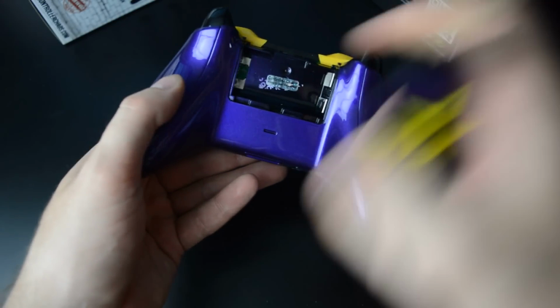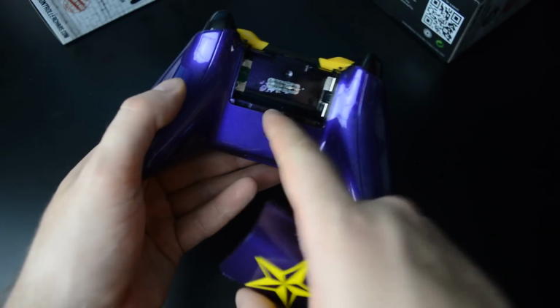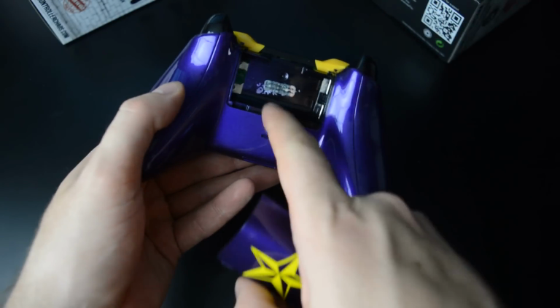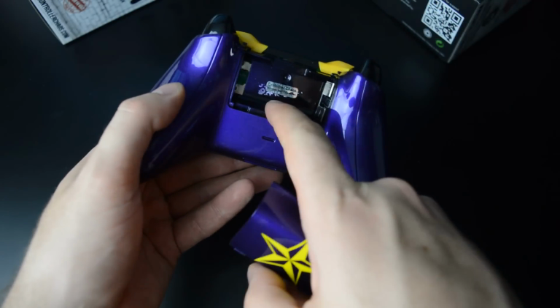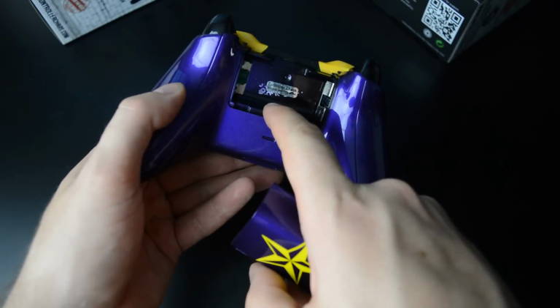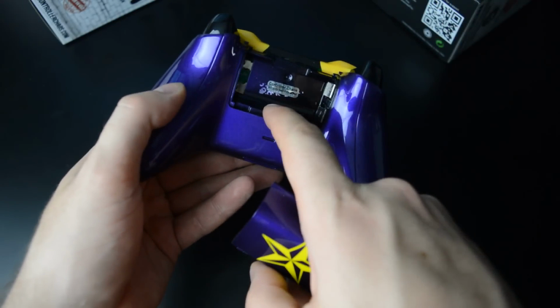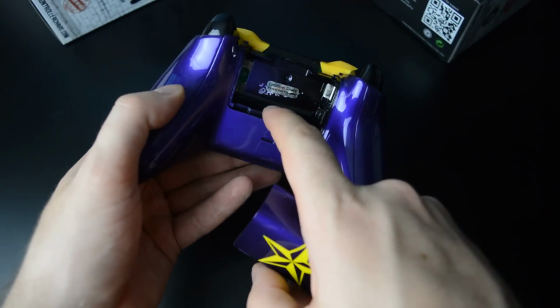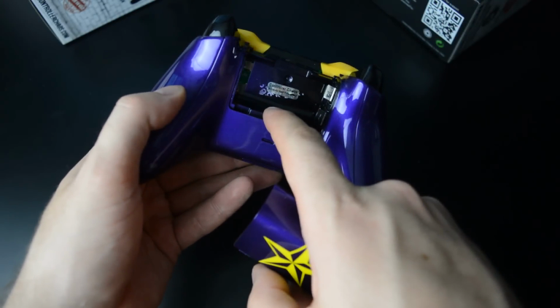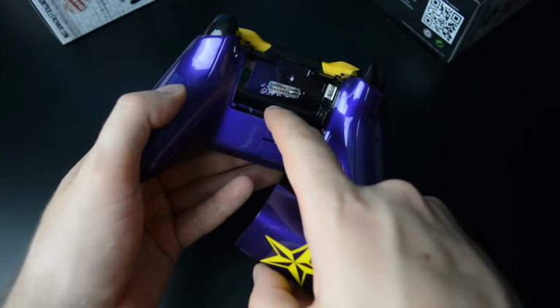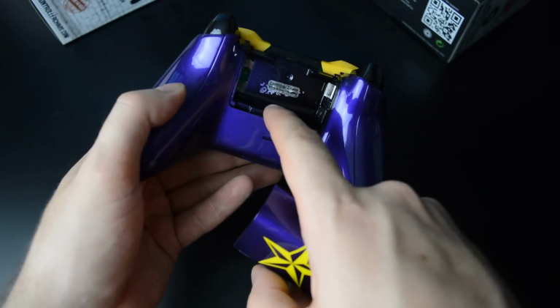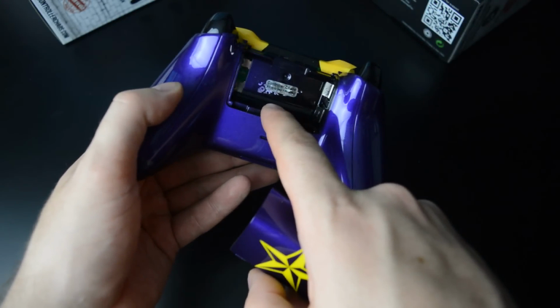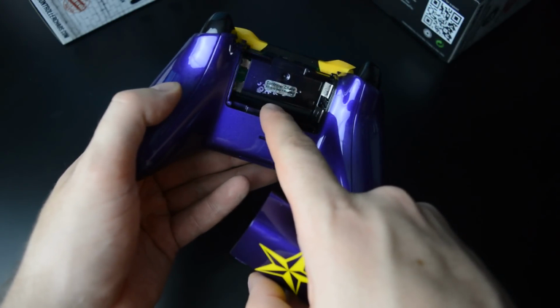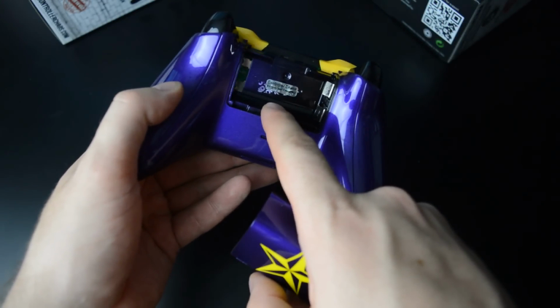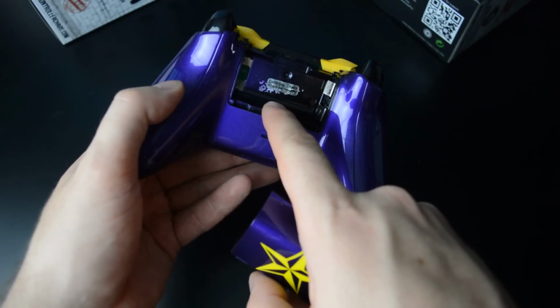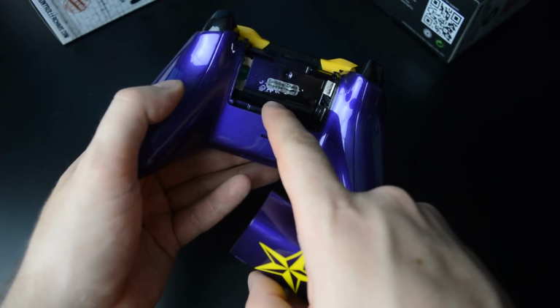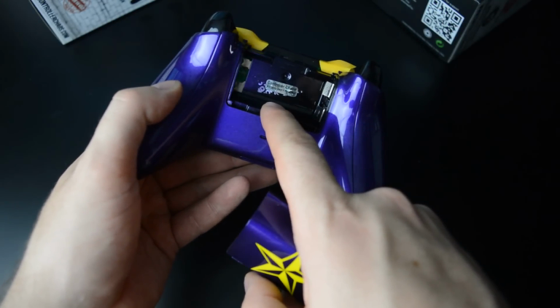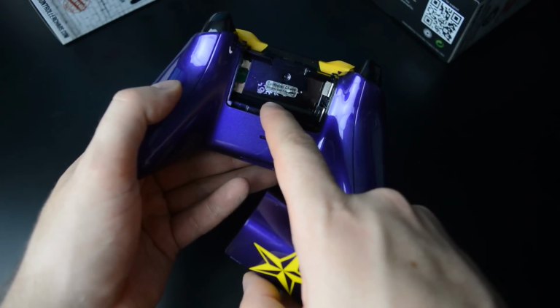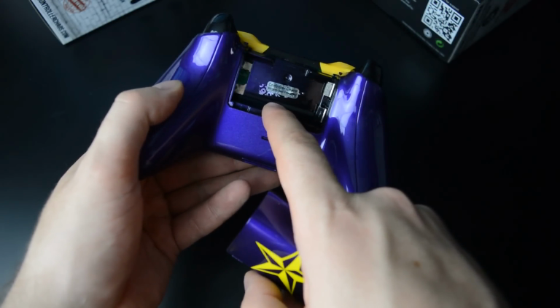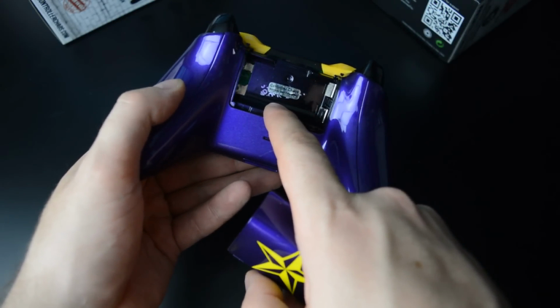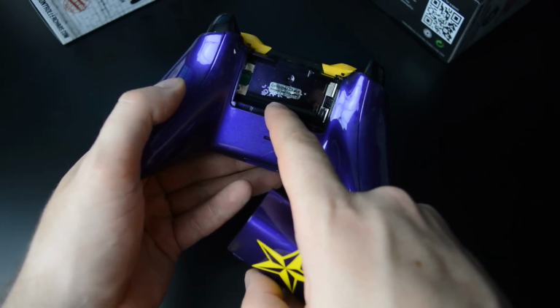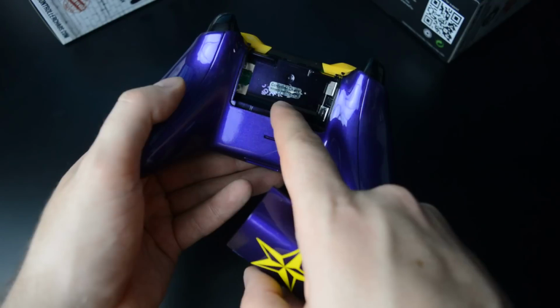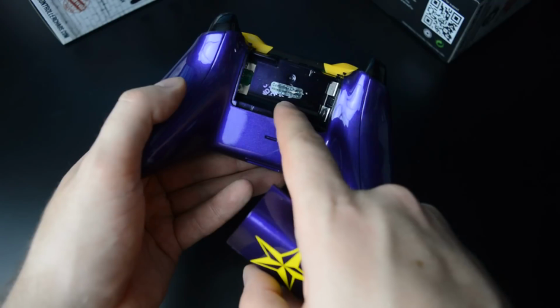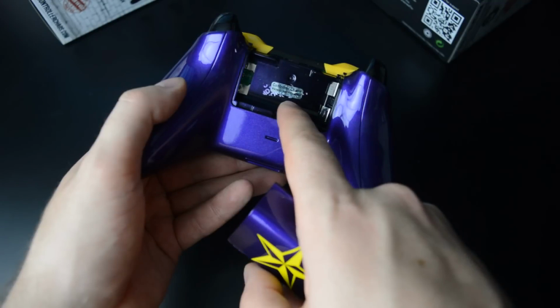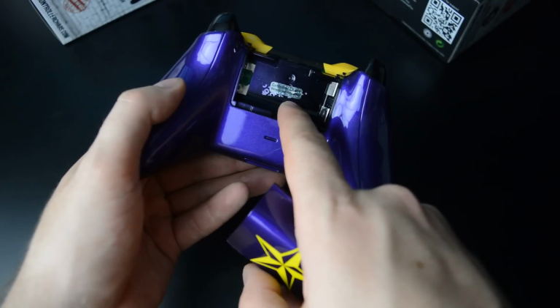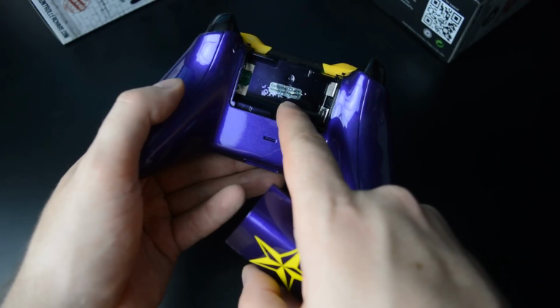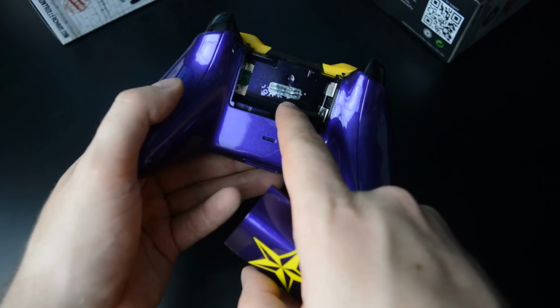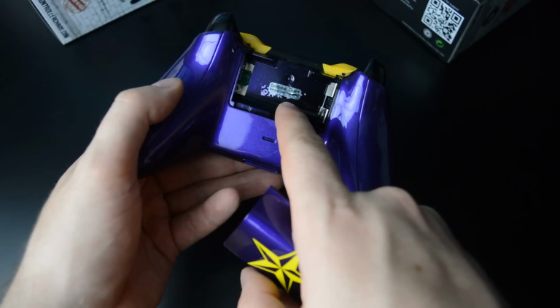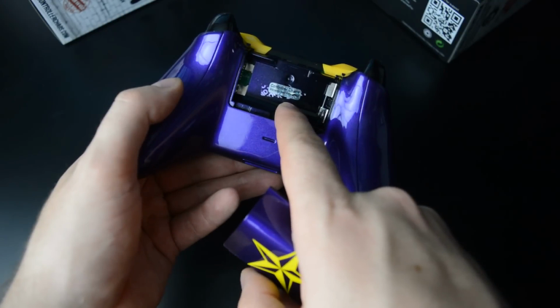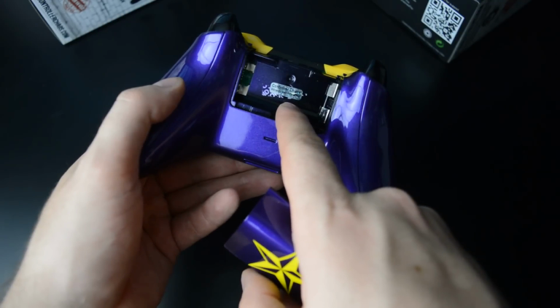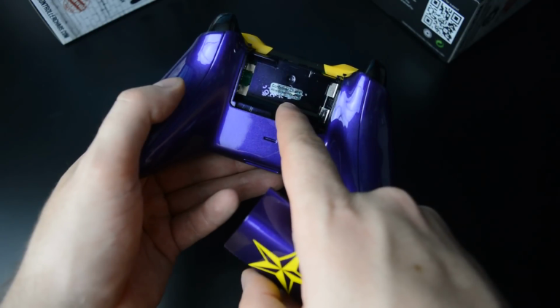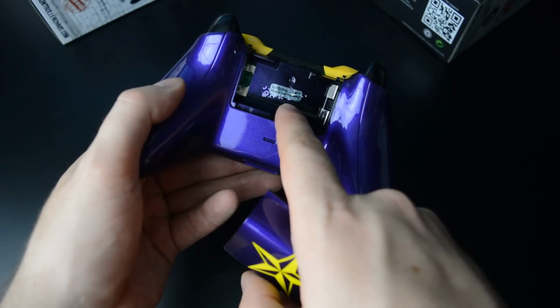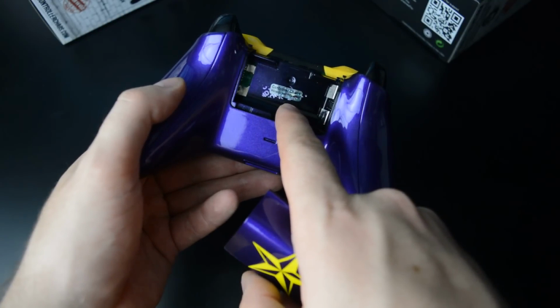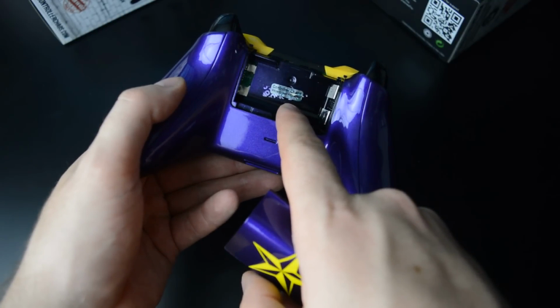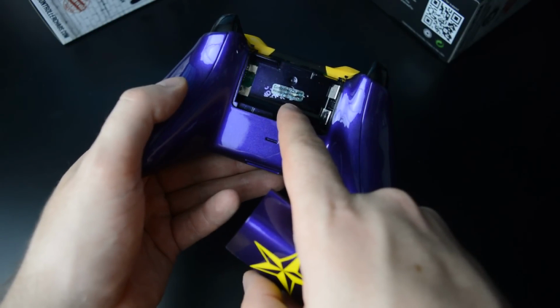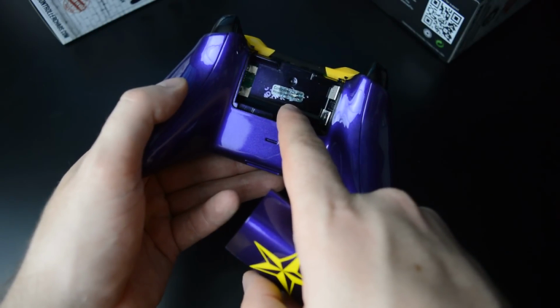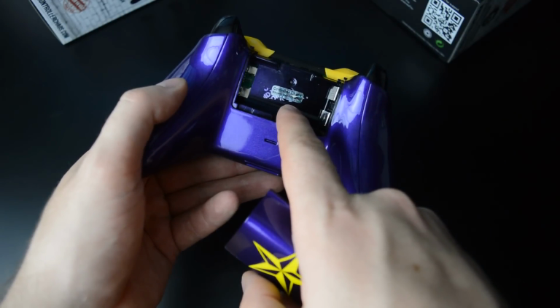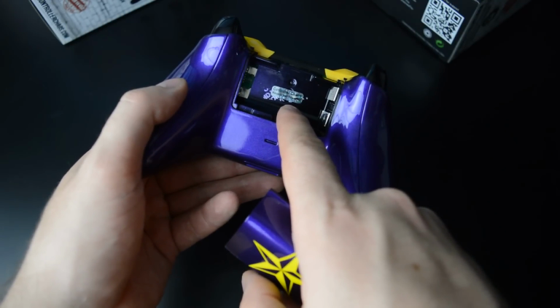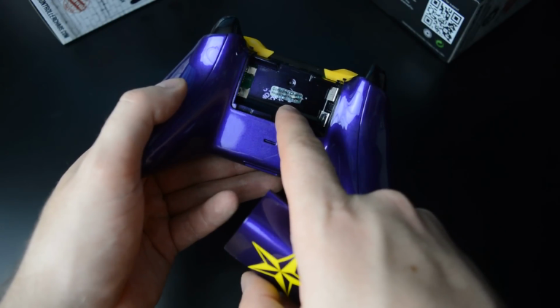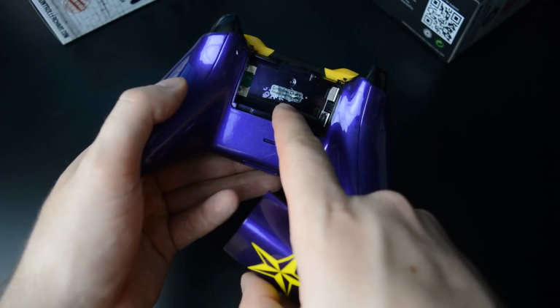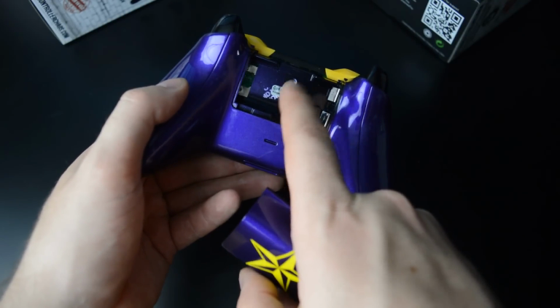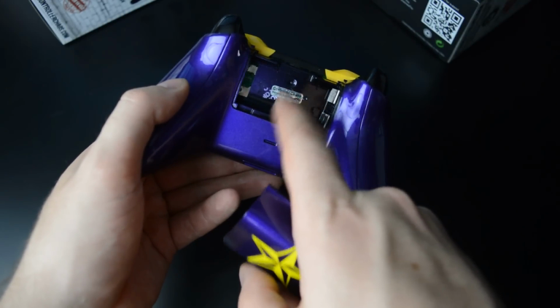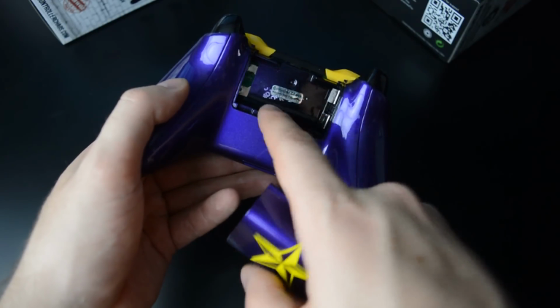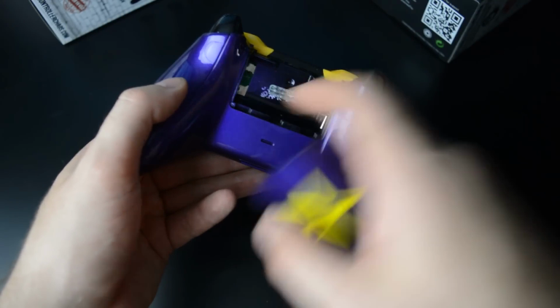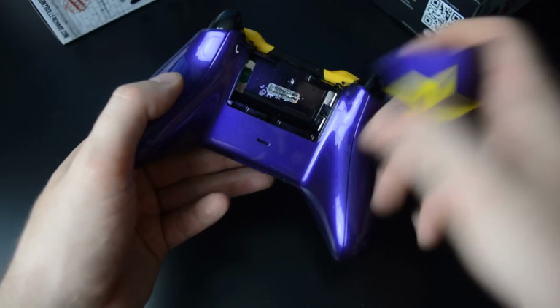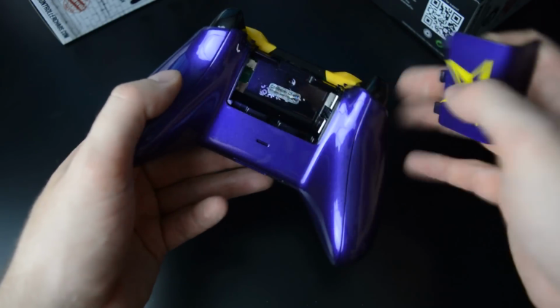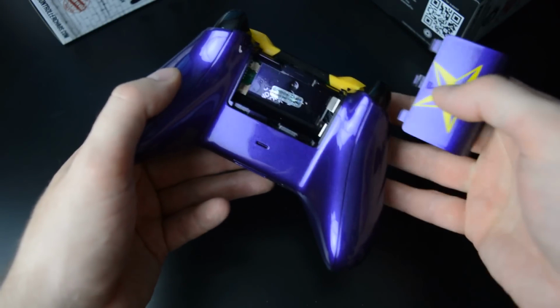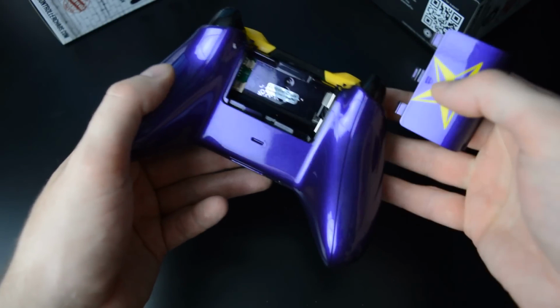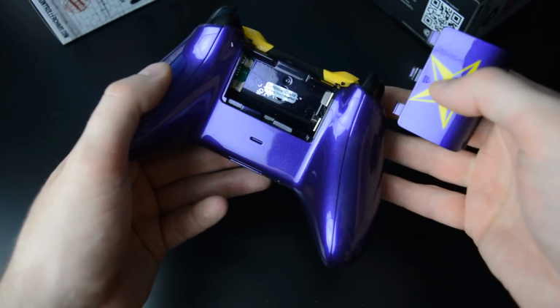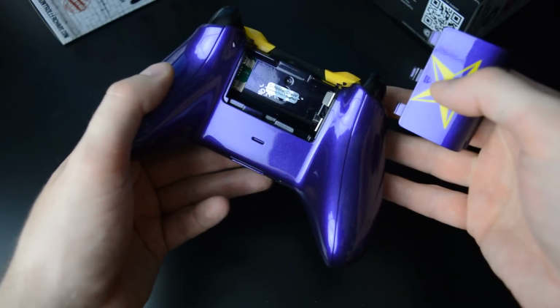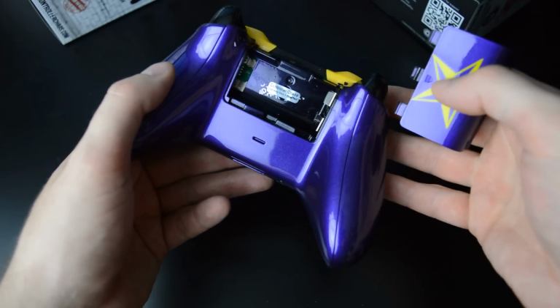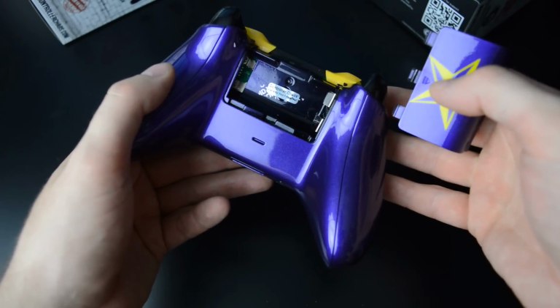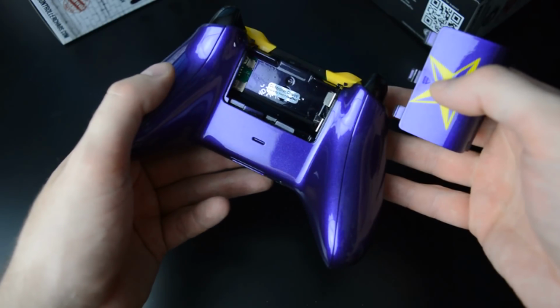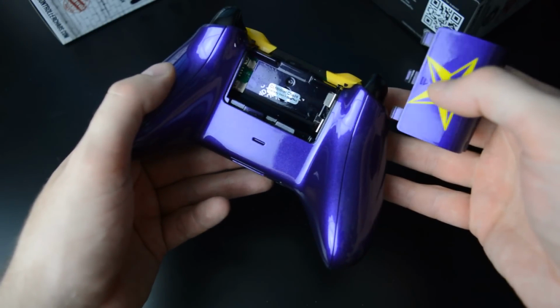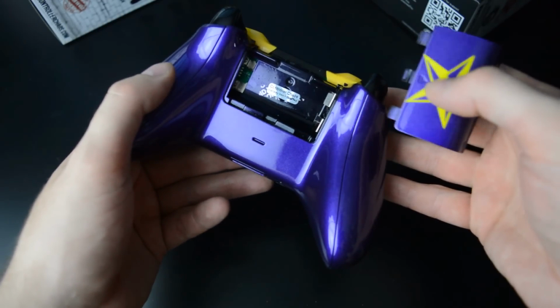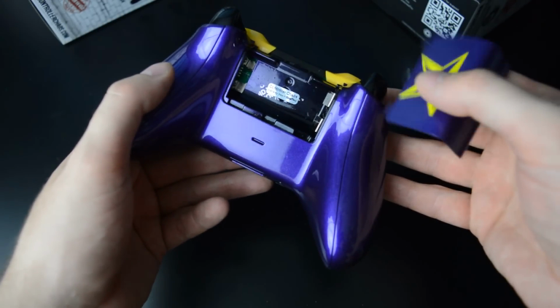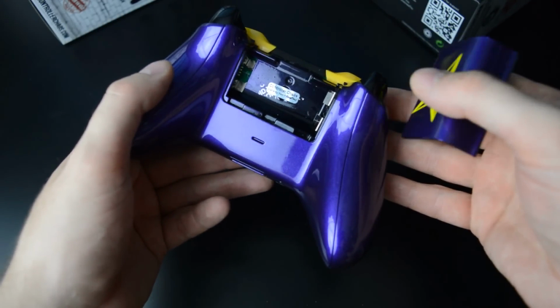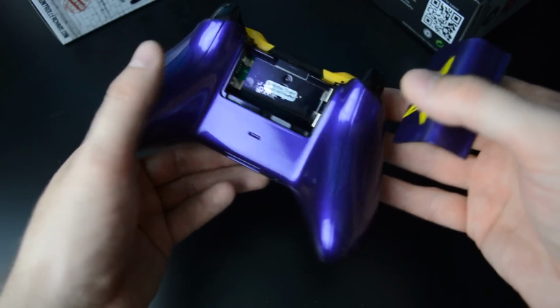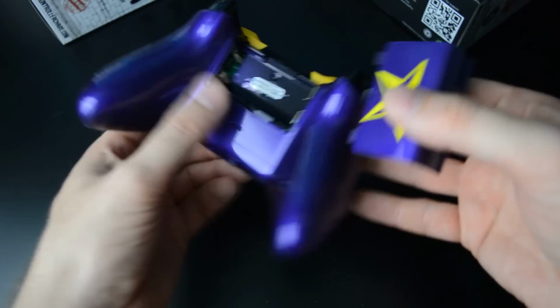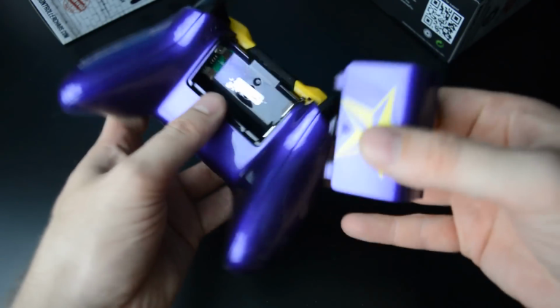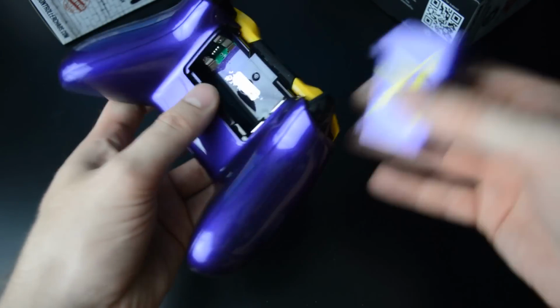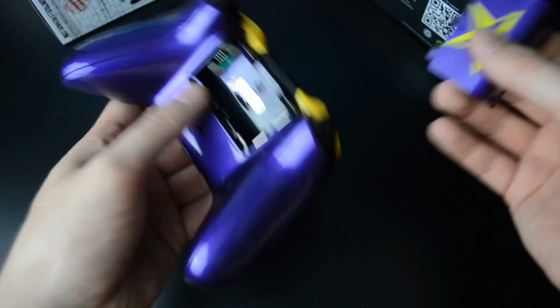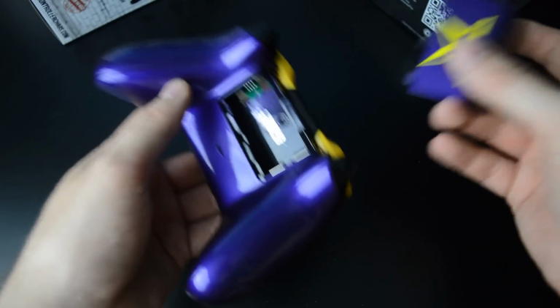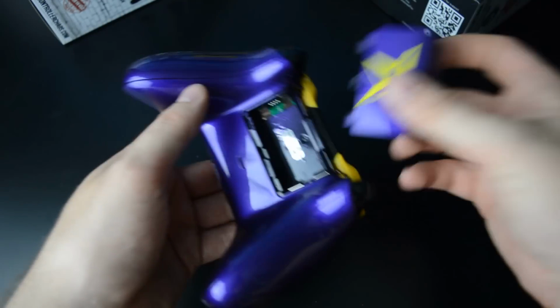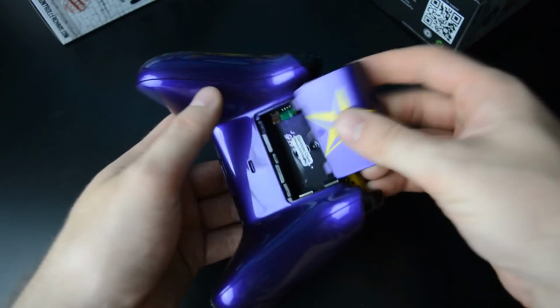It says here: warranty void, but Controller Chaos — so that this warranty is applied.